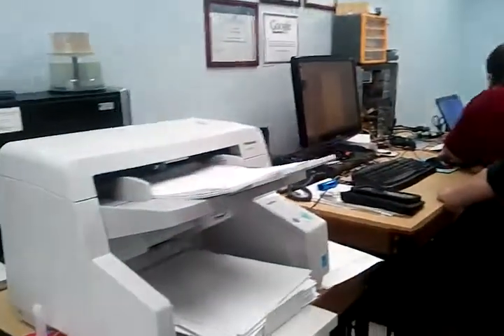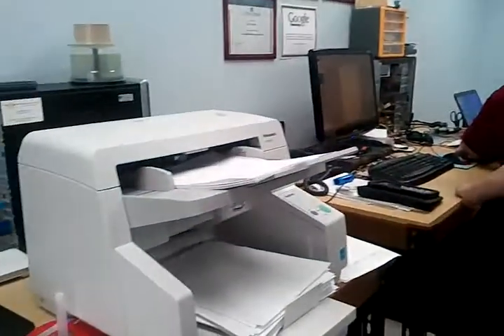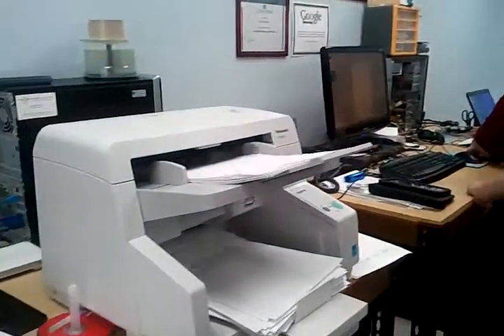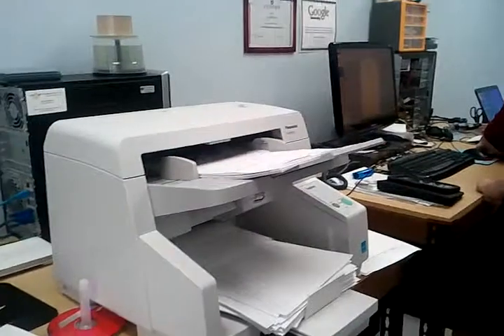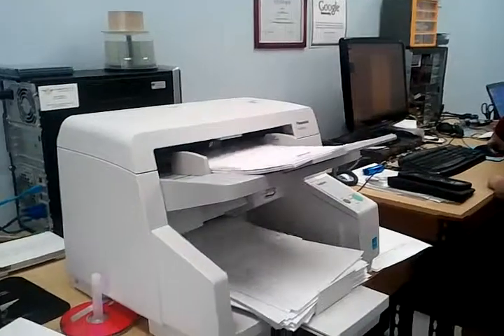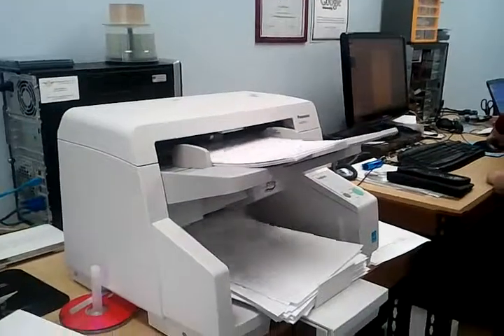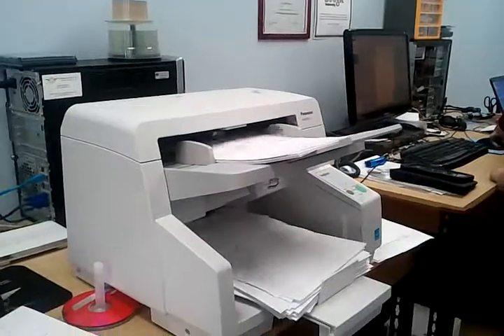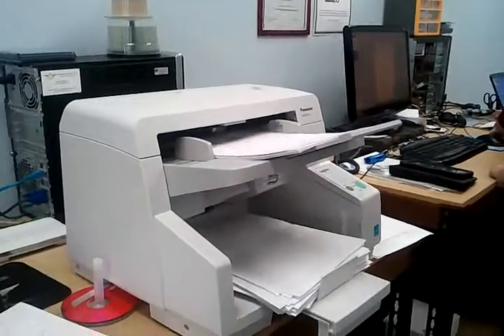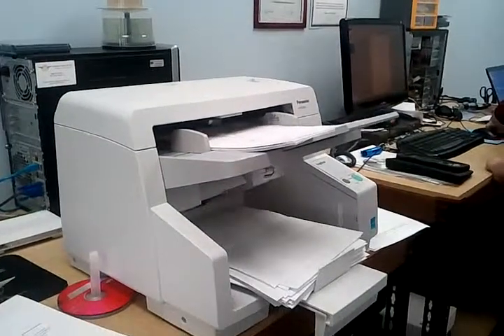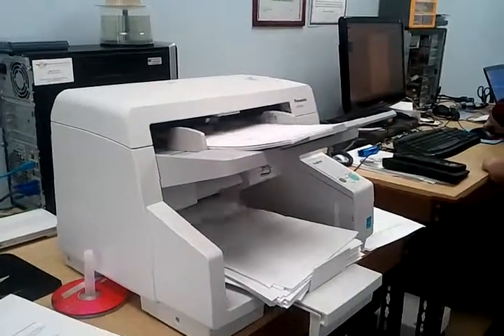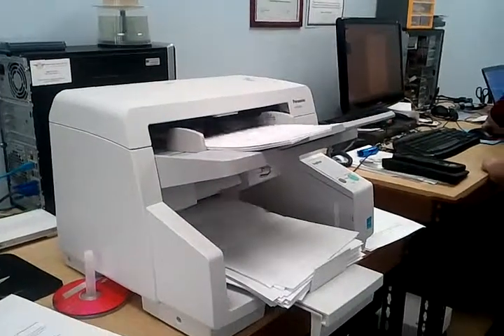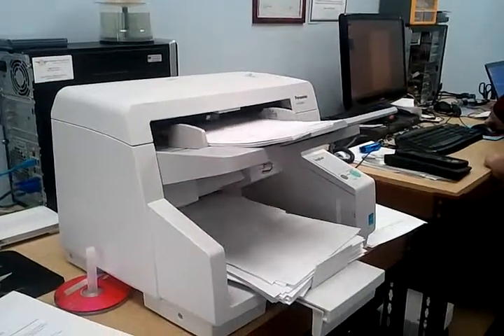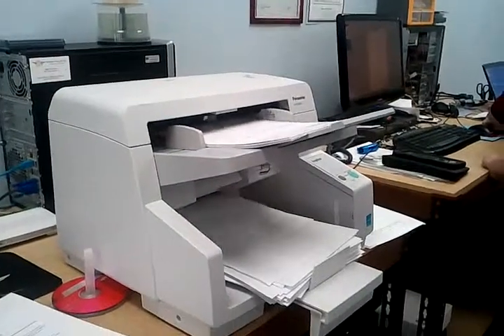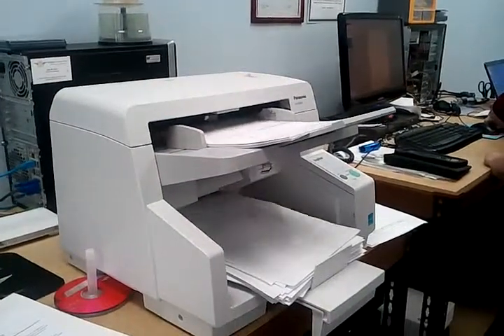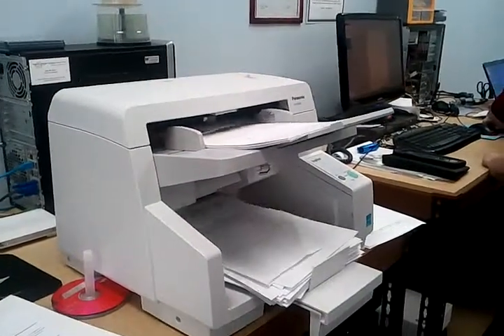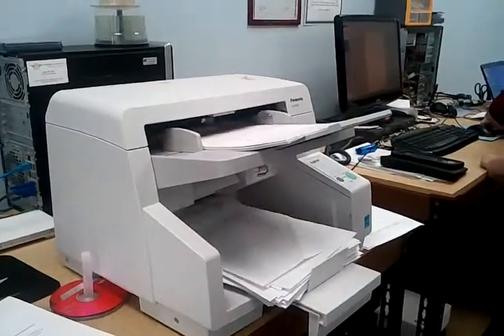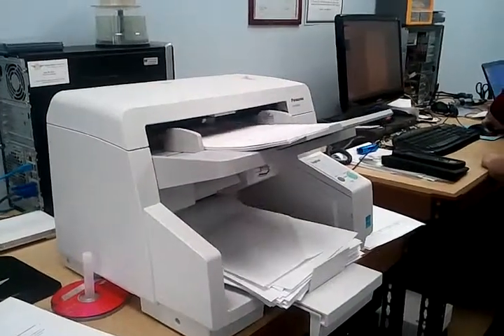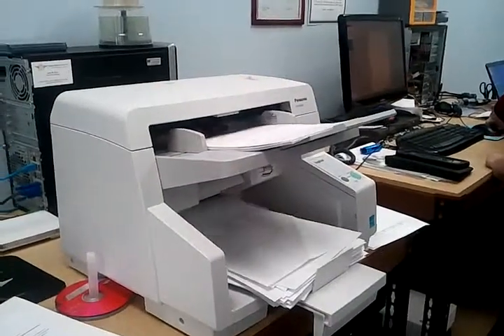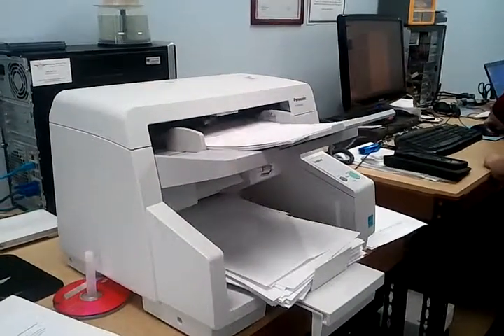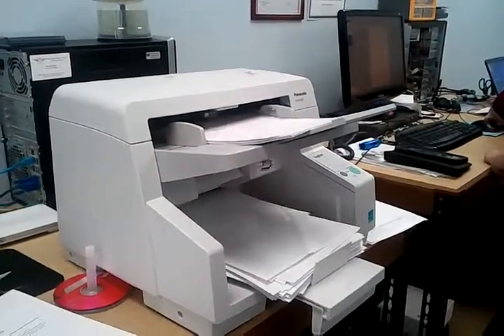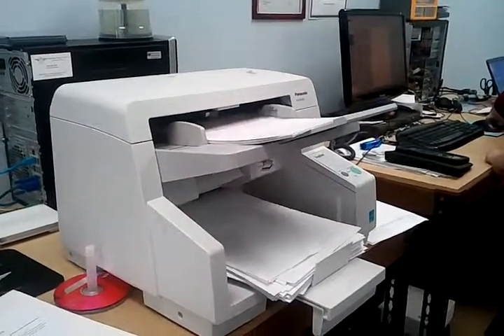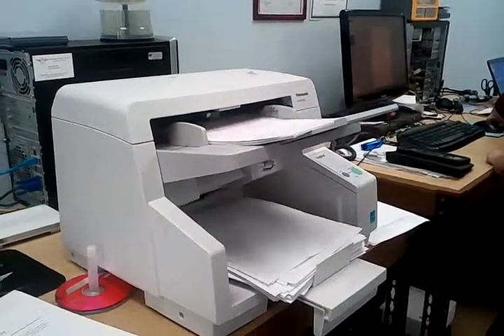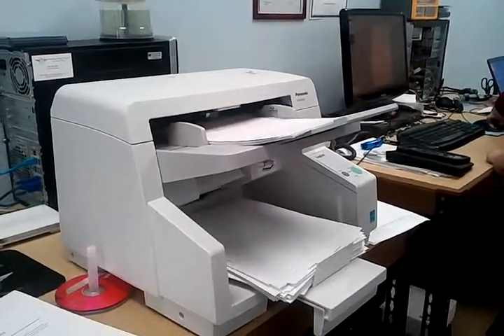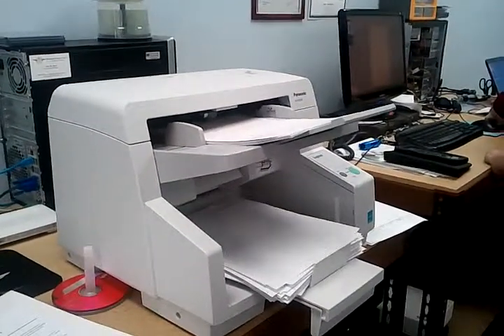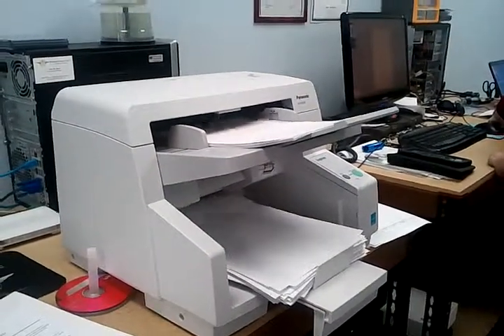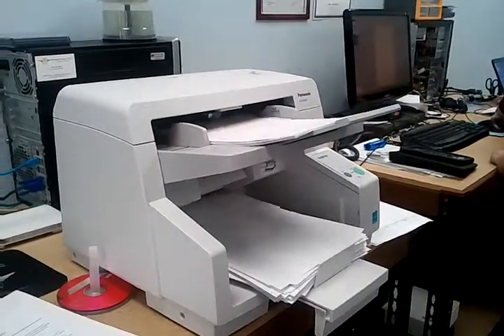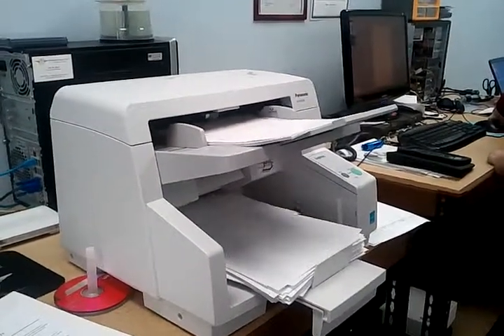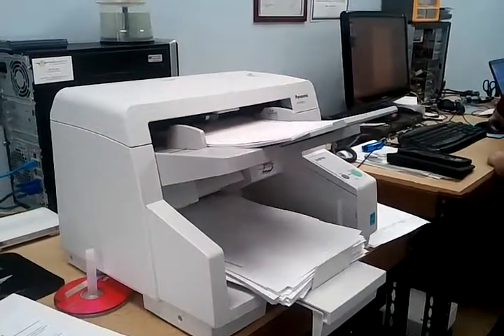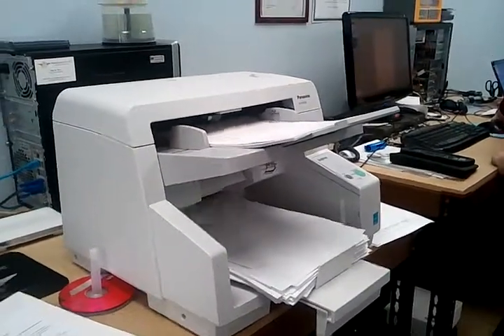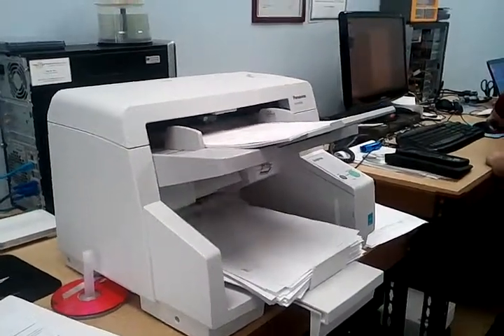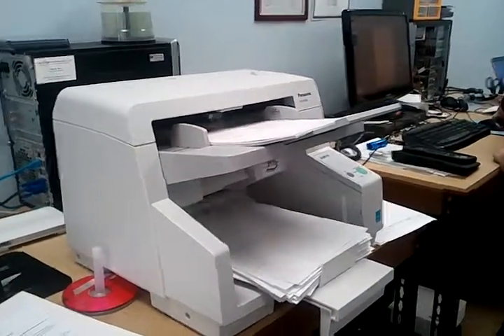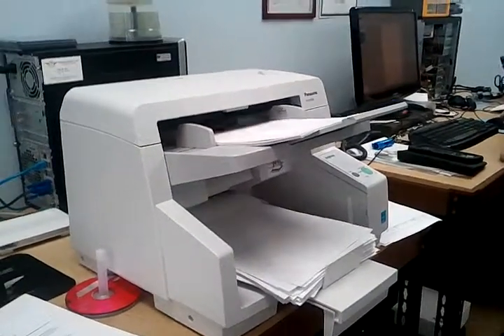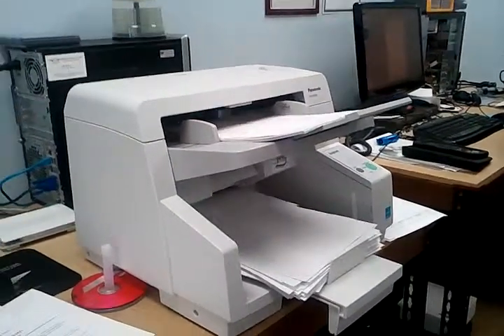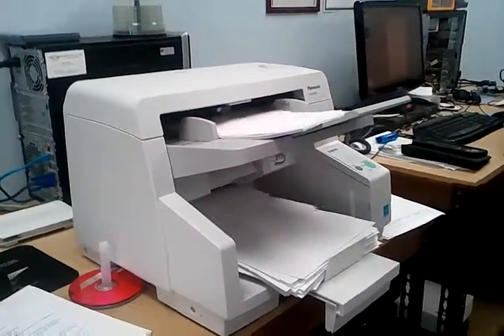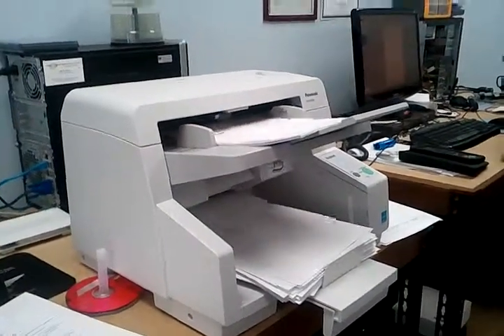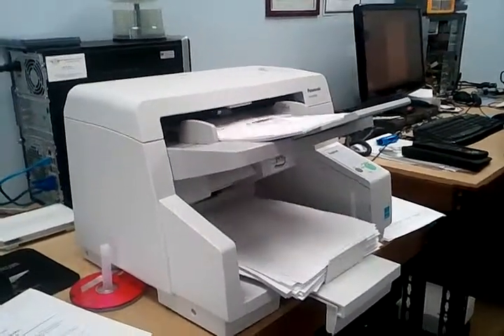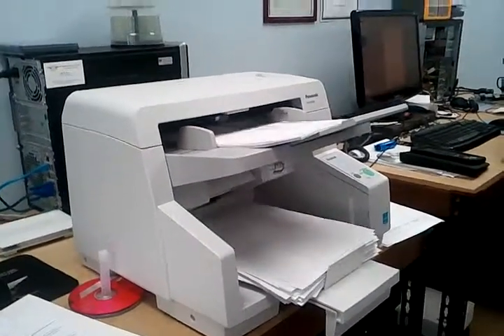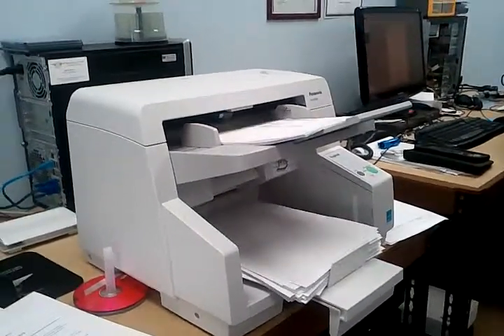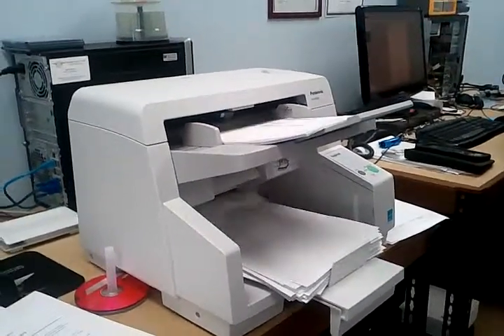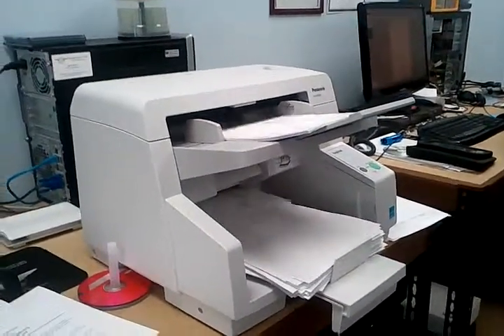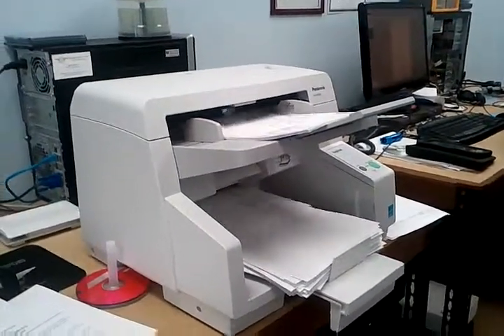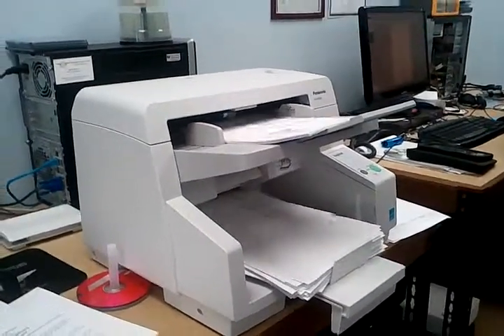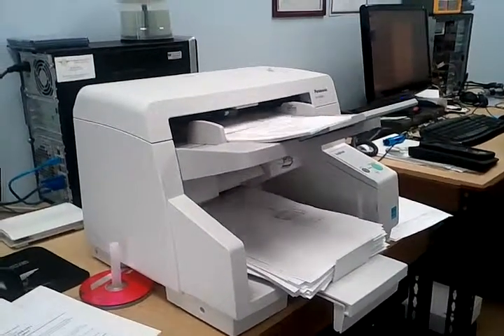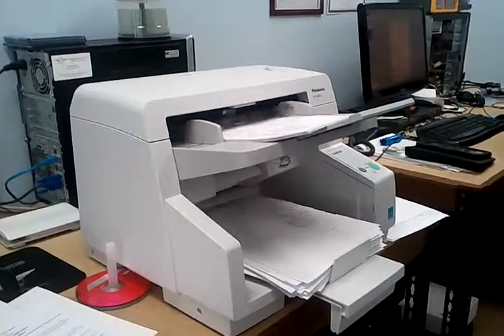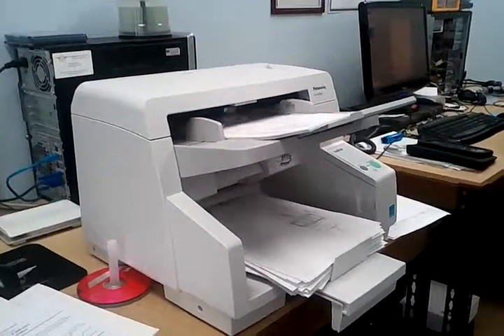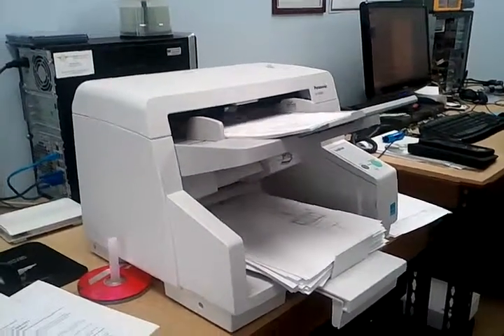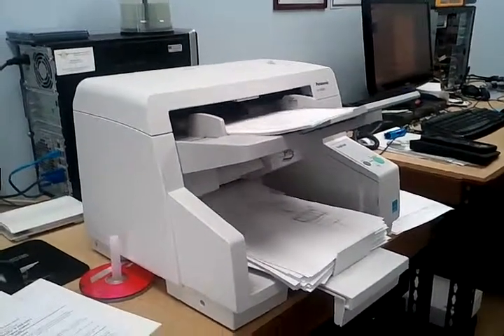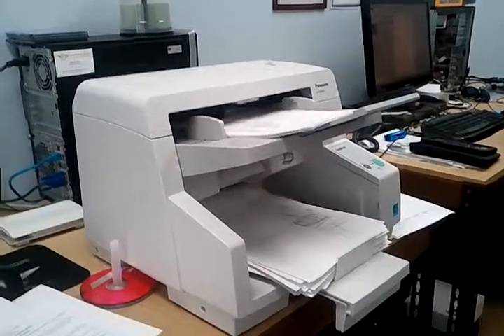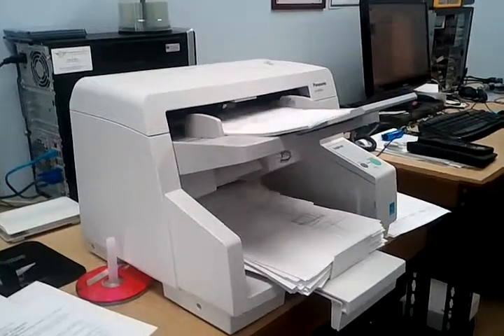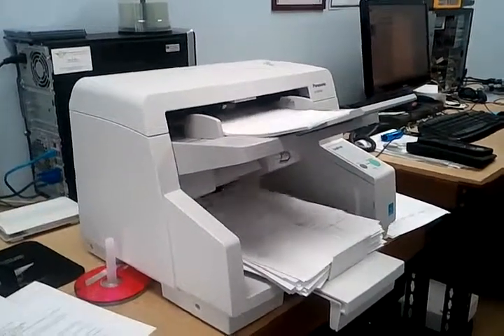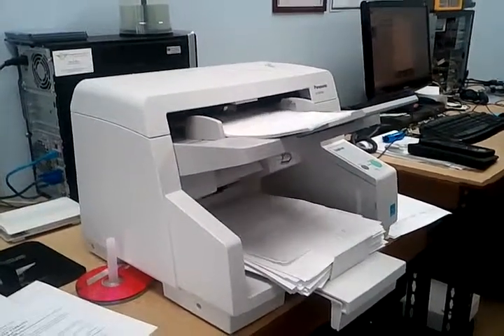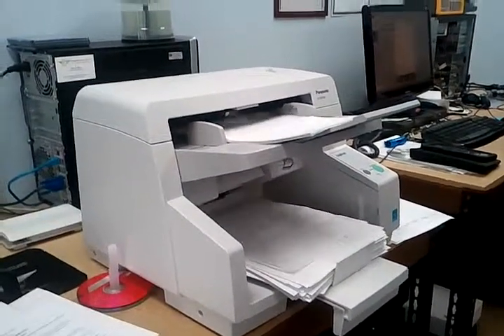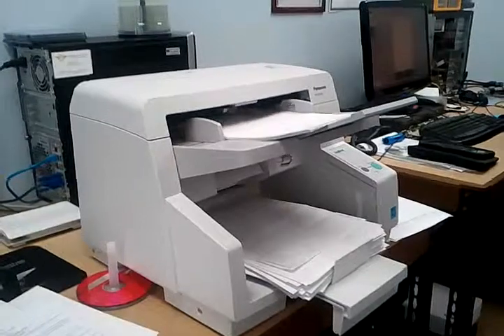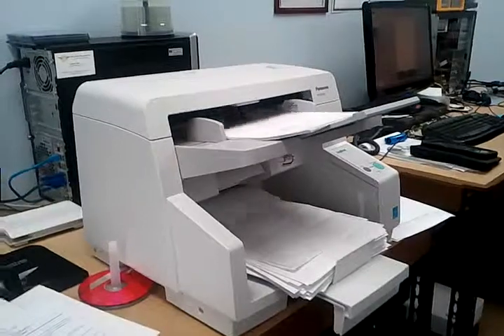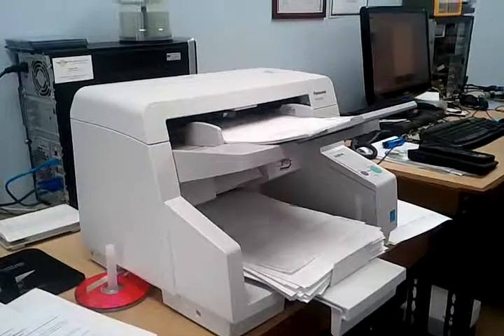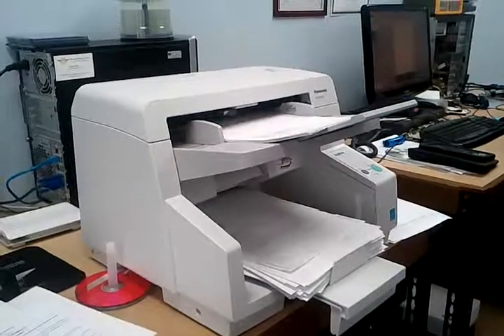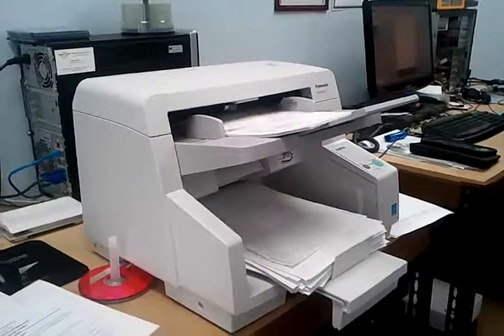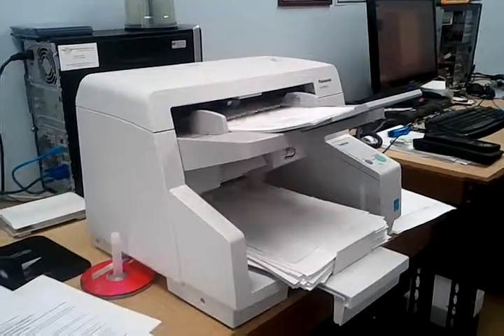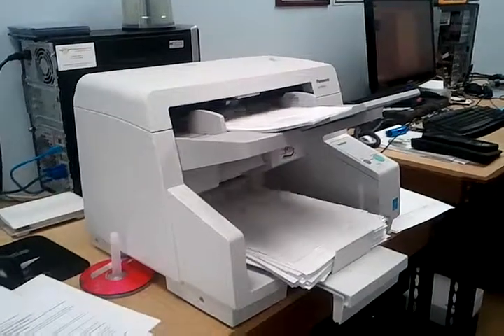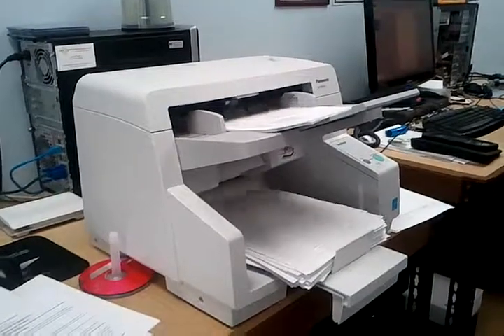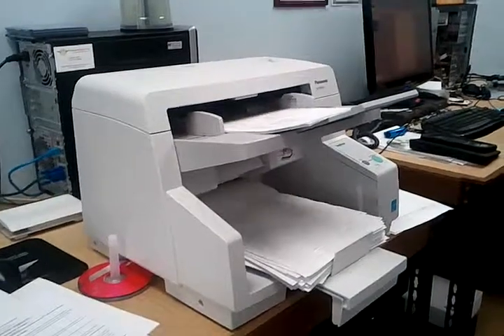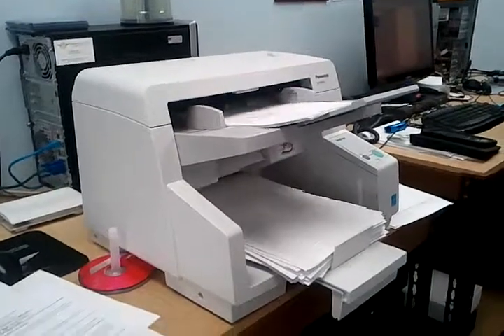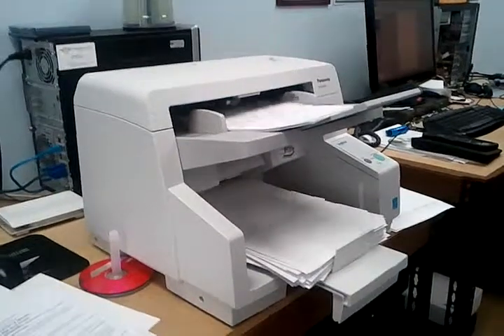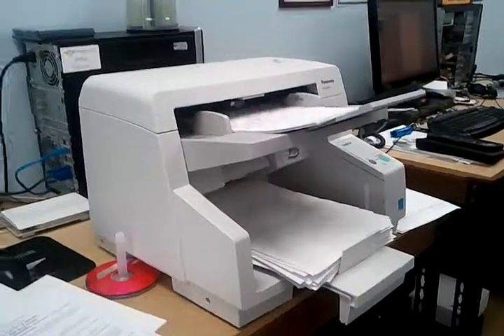Well, there you have it — booking right along. We can help you with the document scanner. Give us a call.